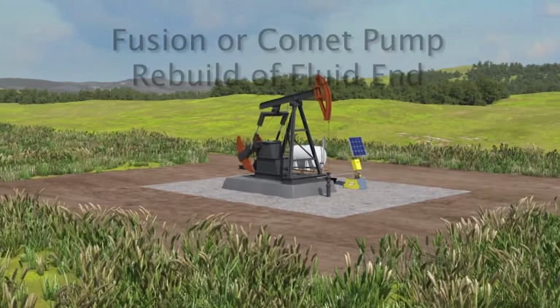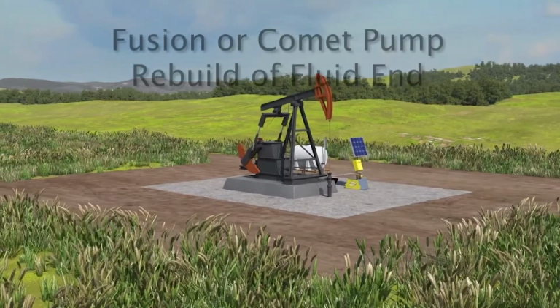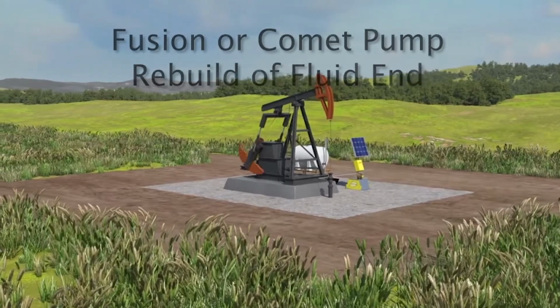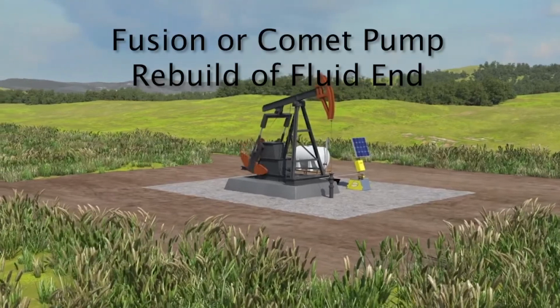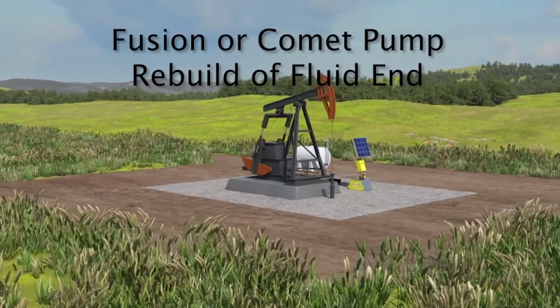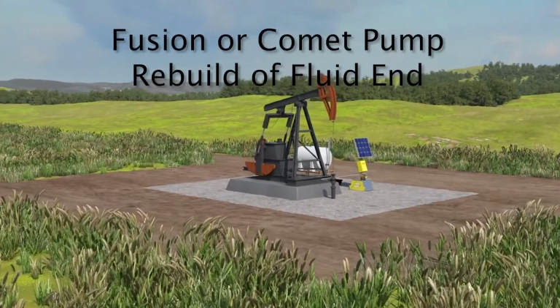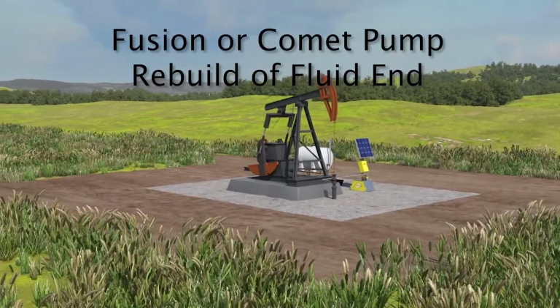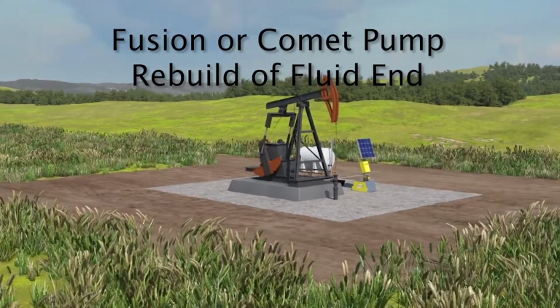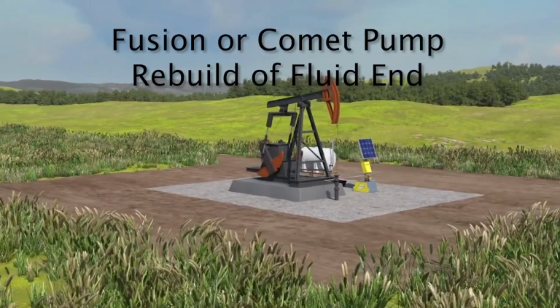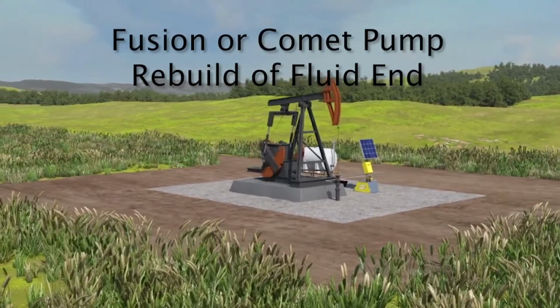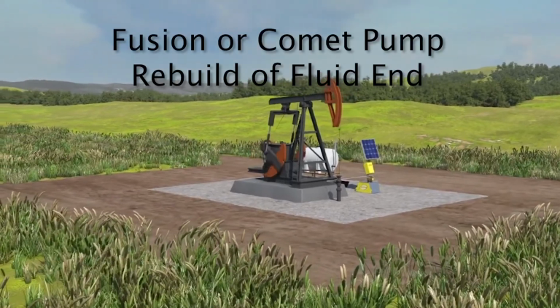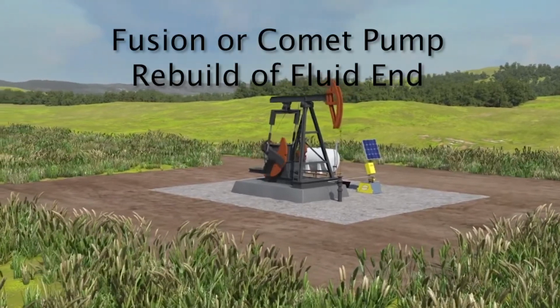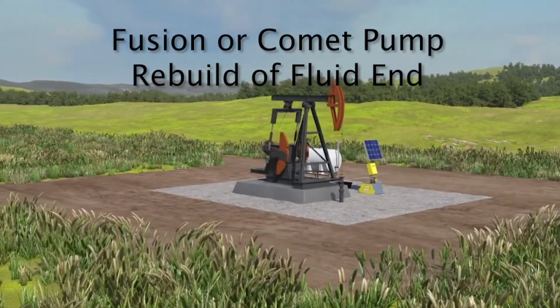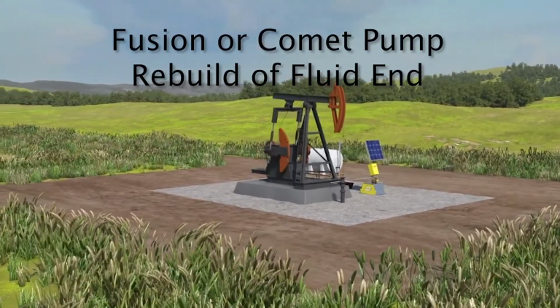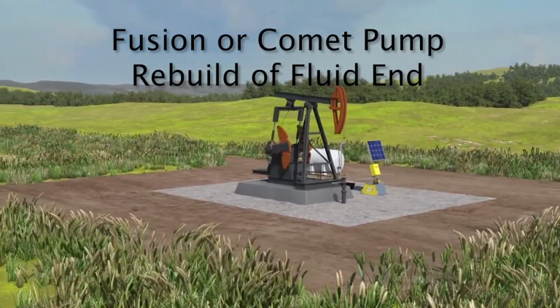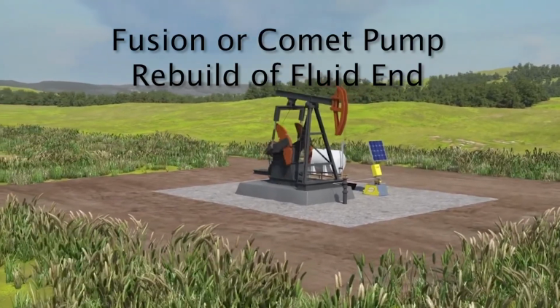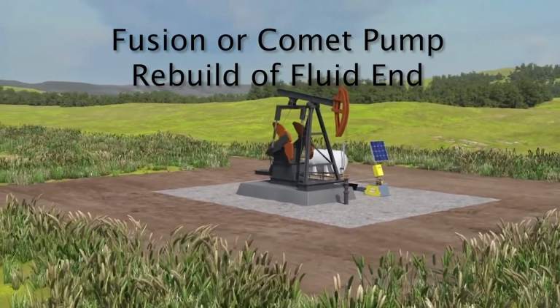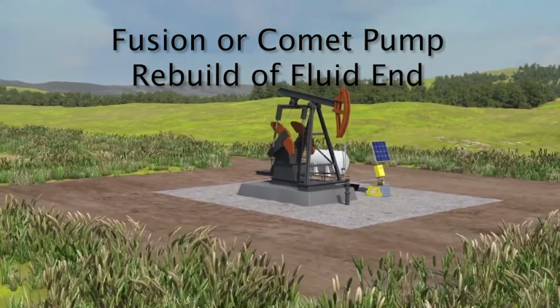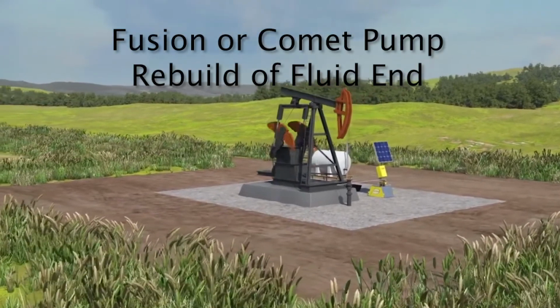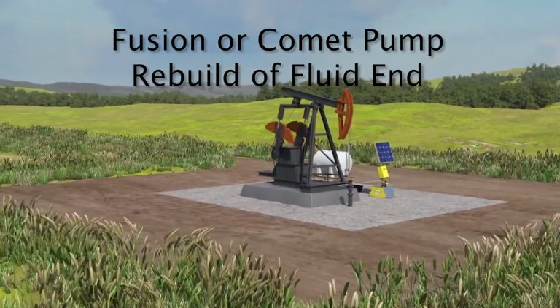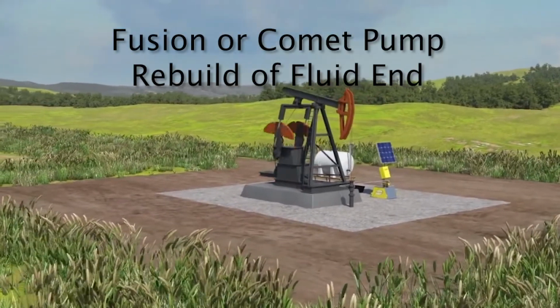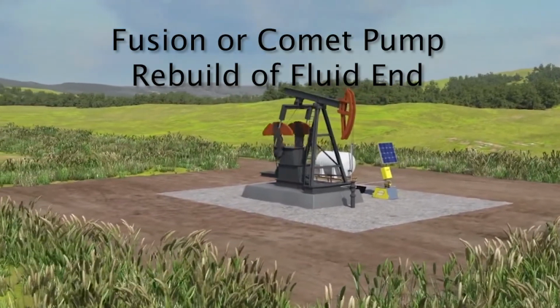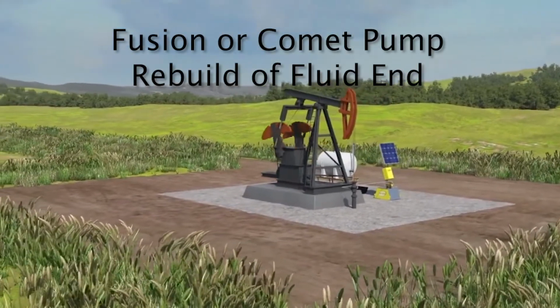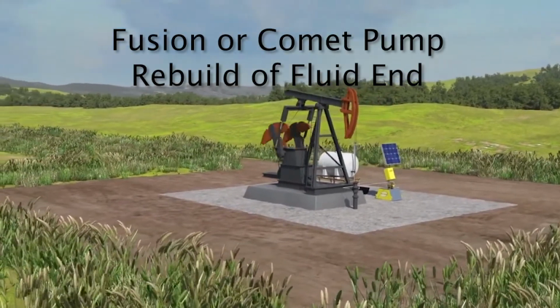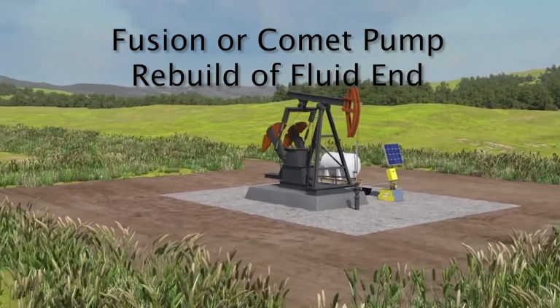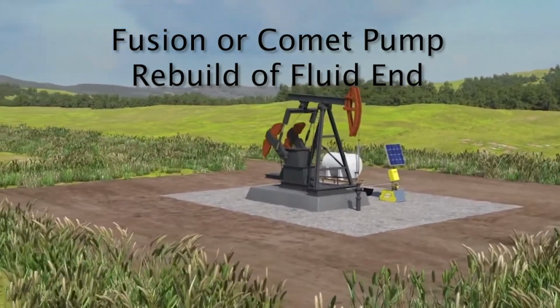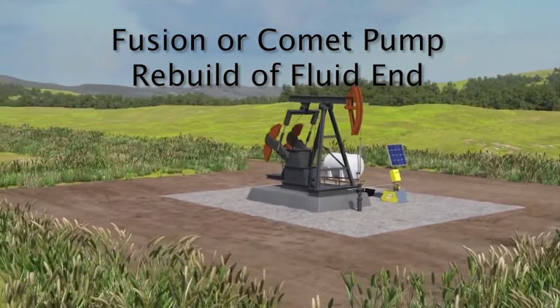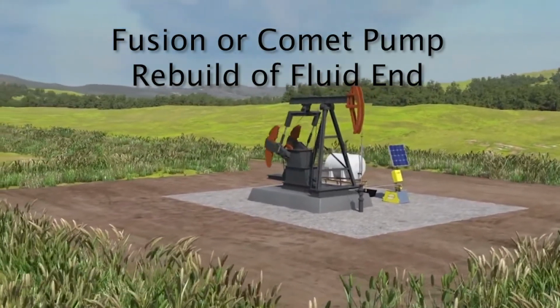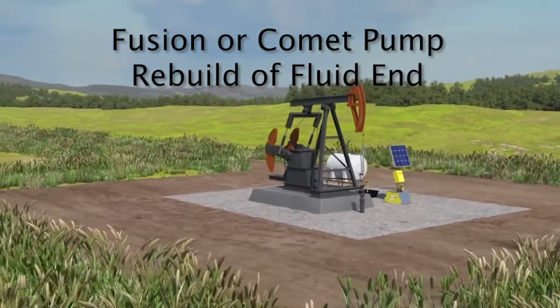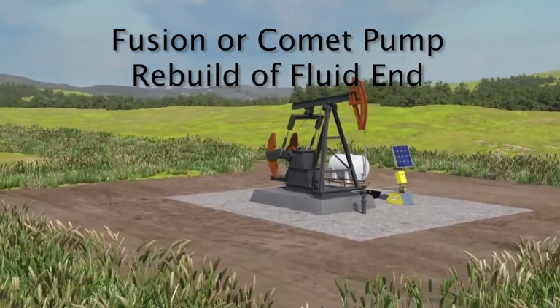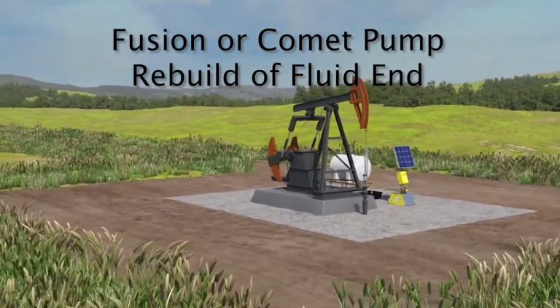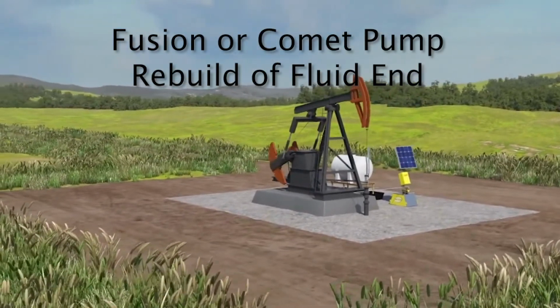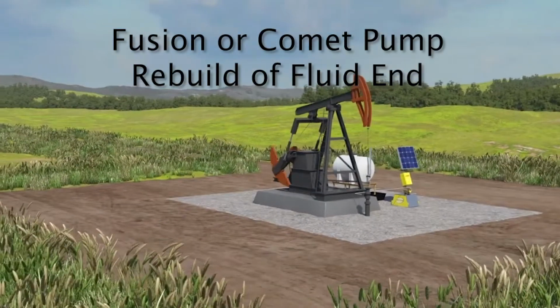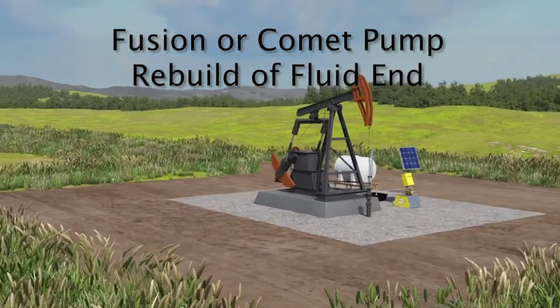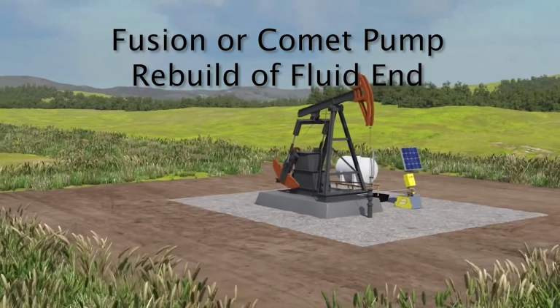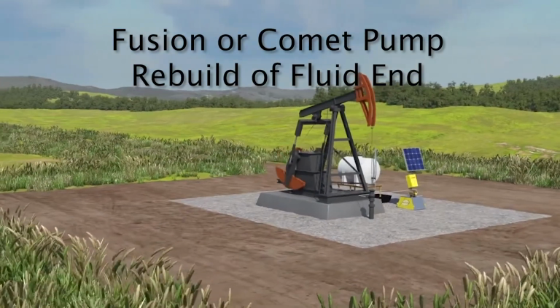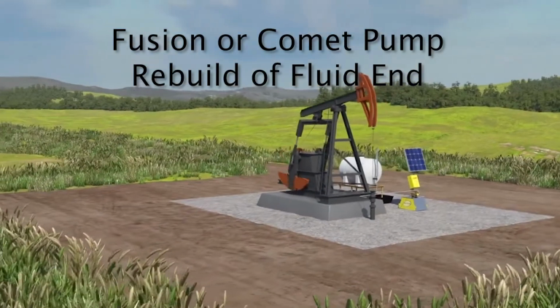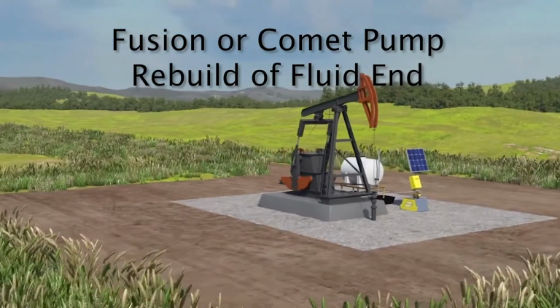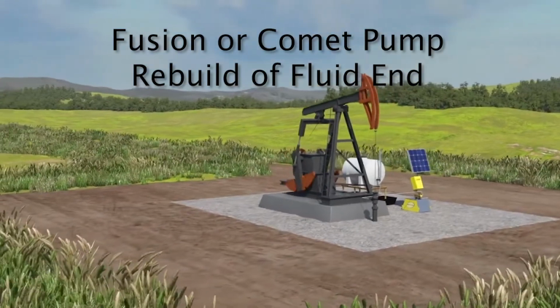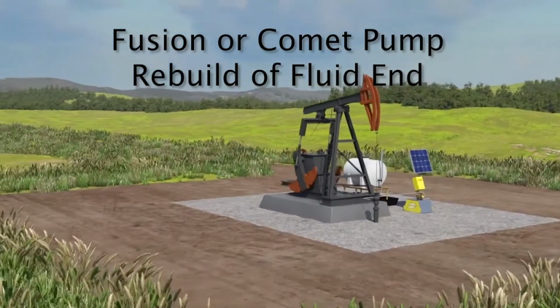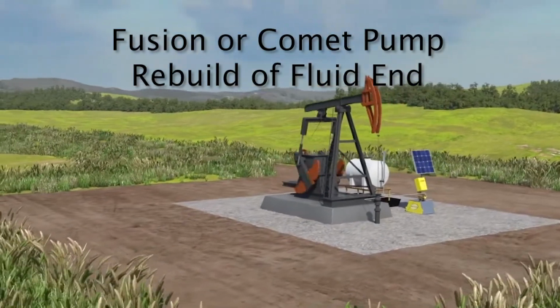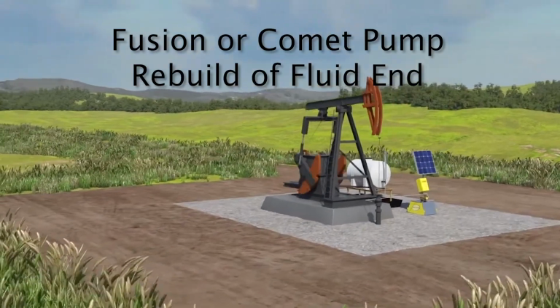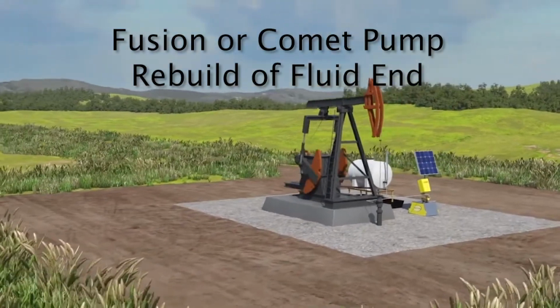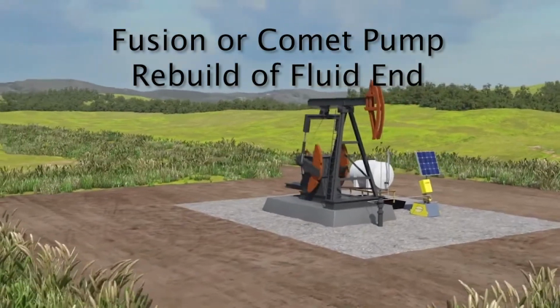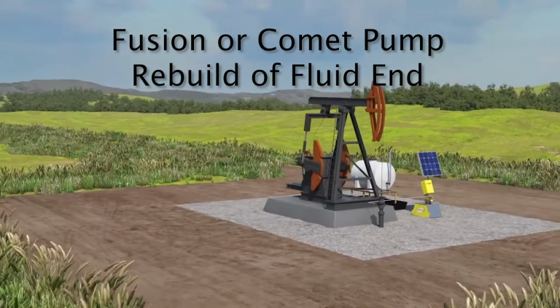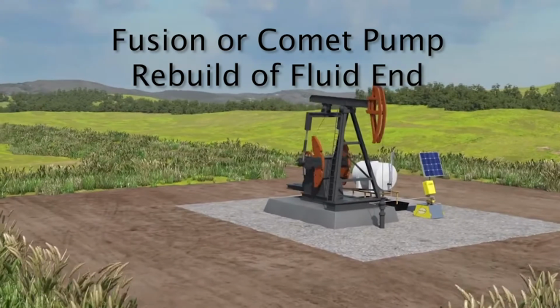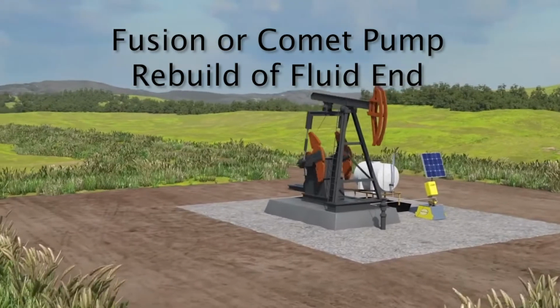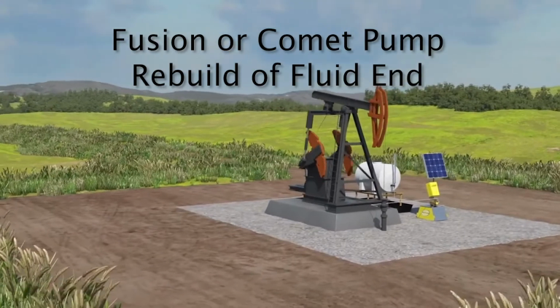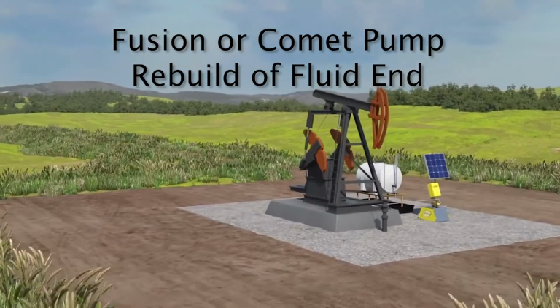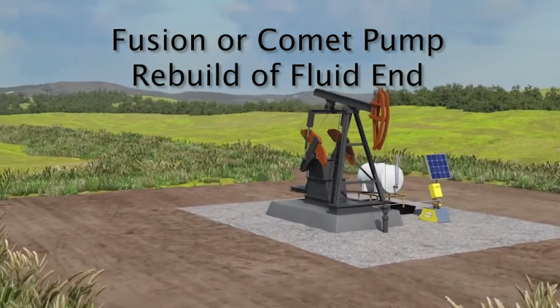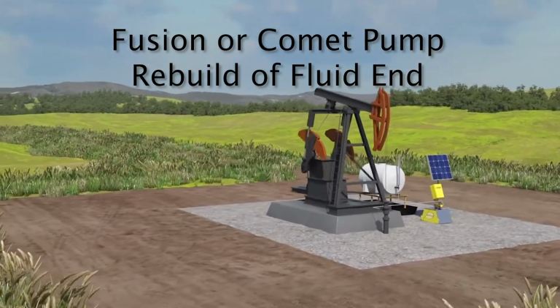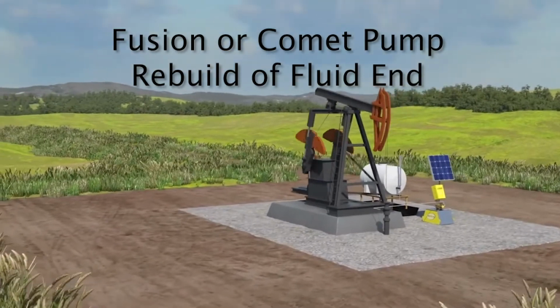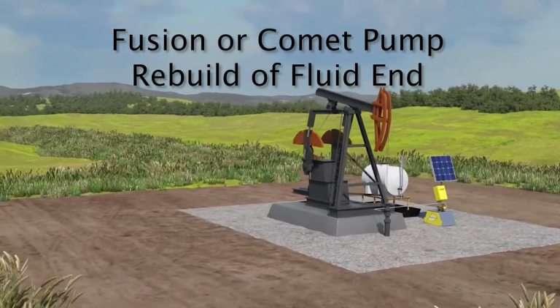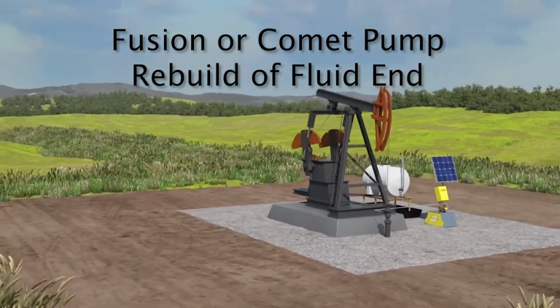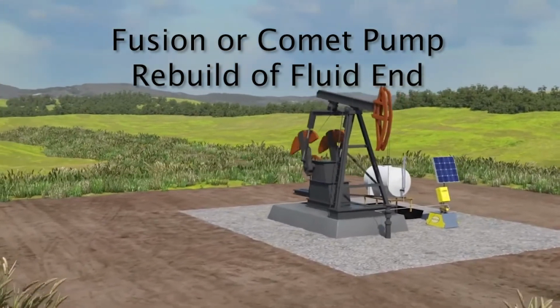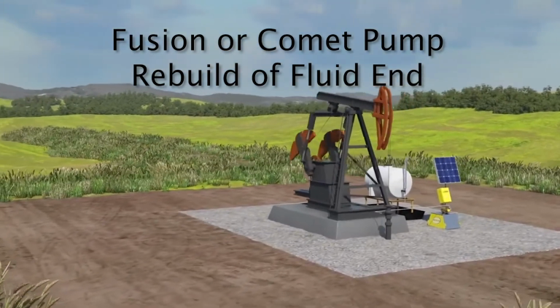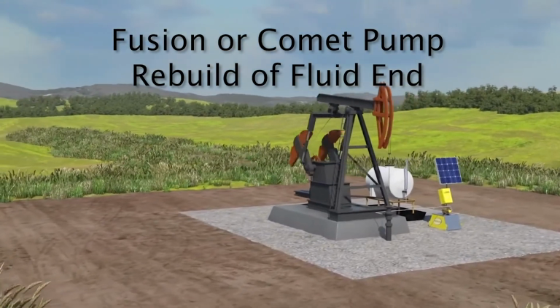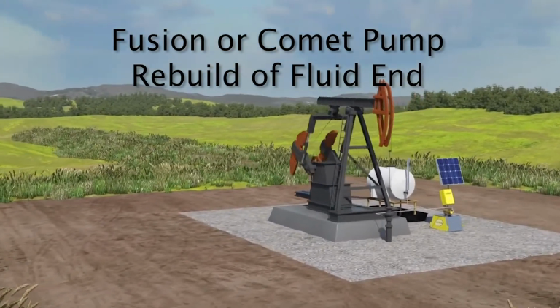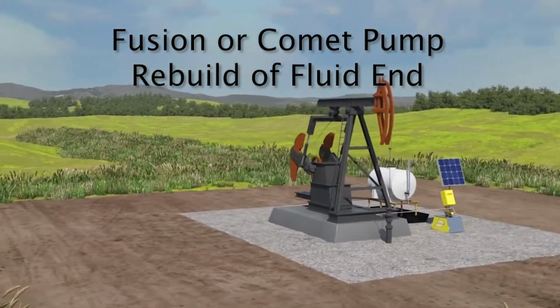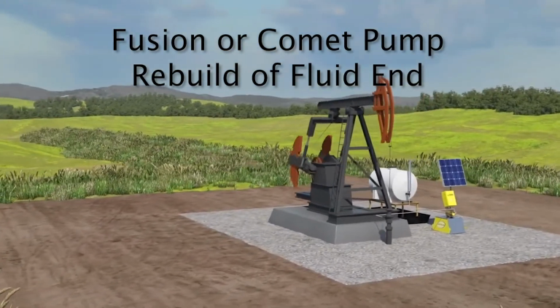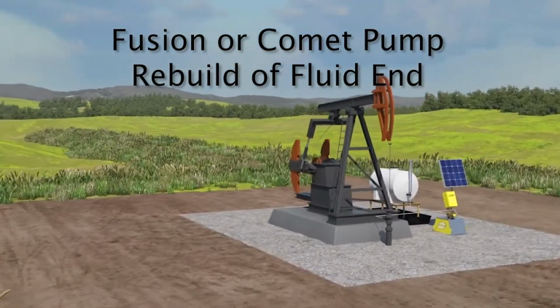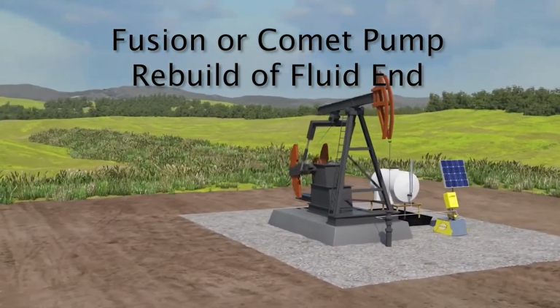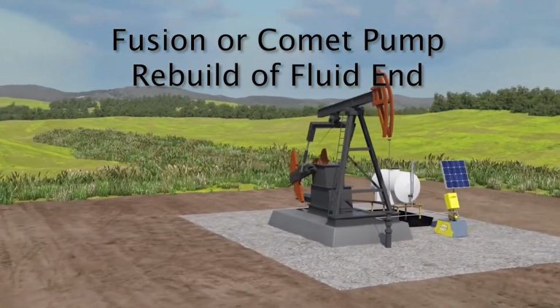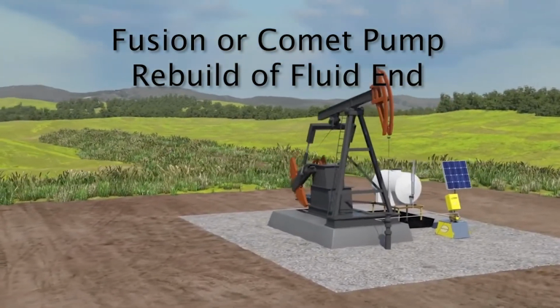The Sirius Fusion or Comet pumps are extremely durable, but like all things with moving parts, they eventually need to be rebuilt.